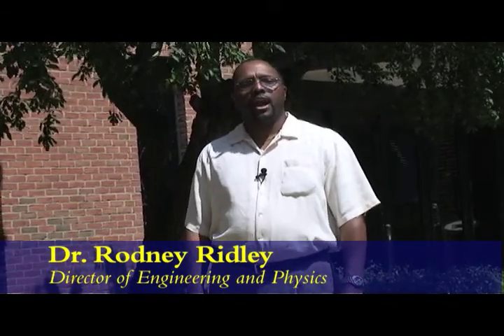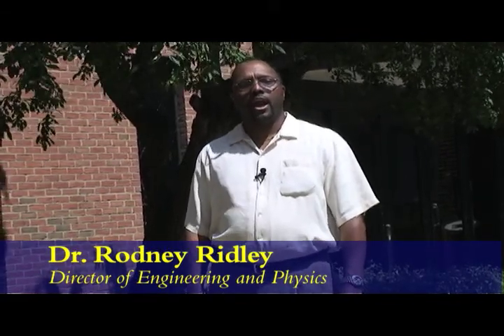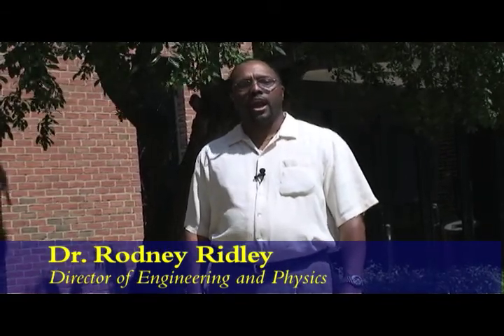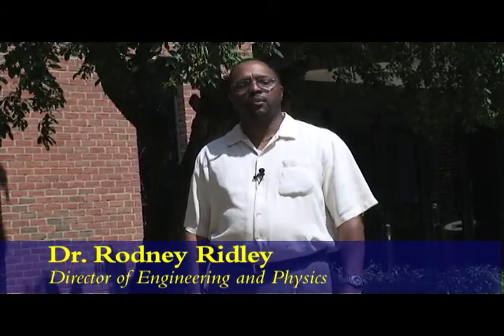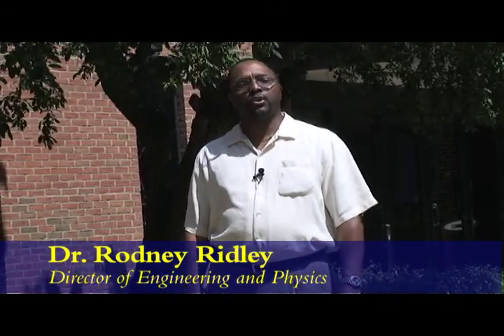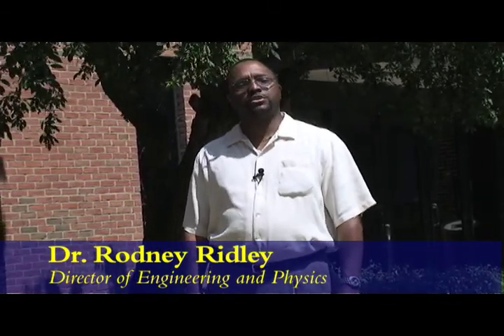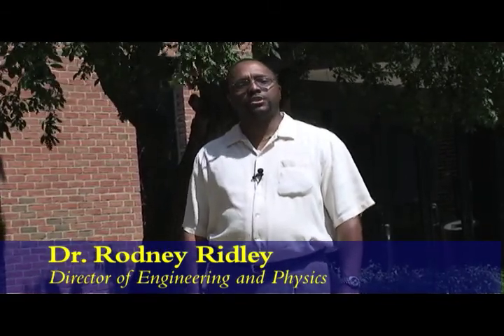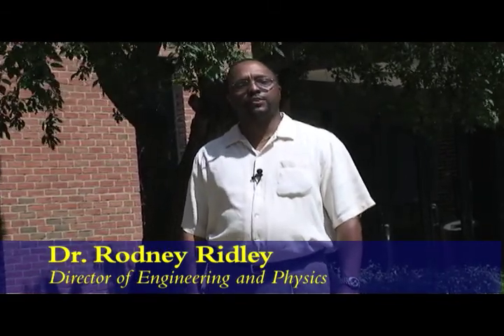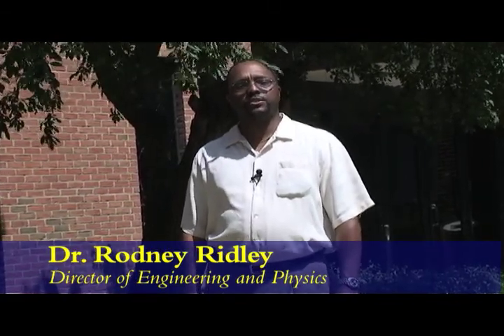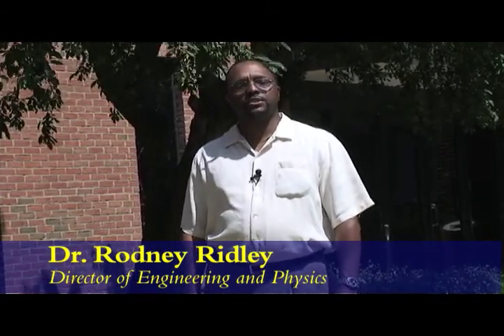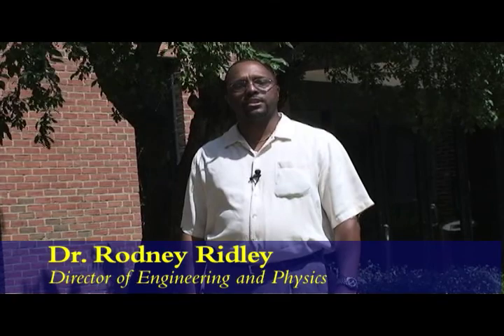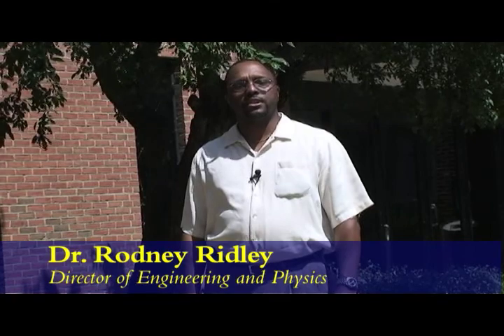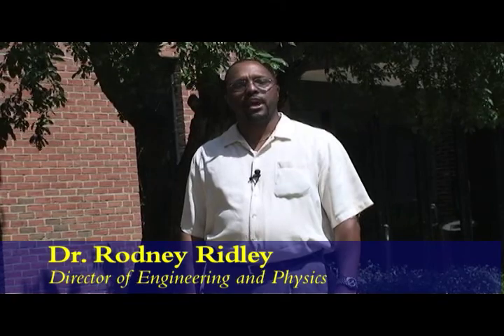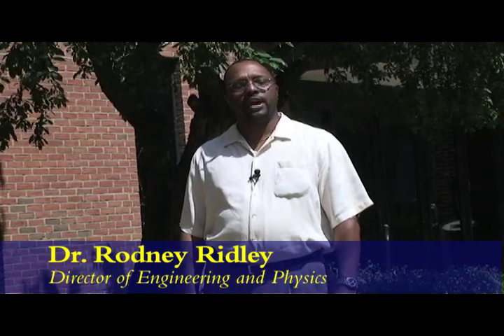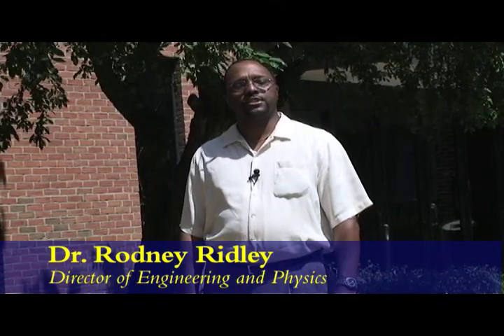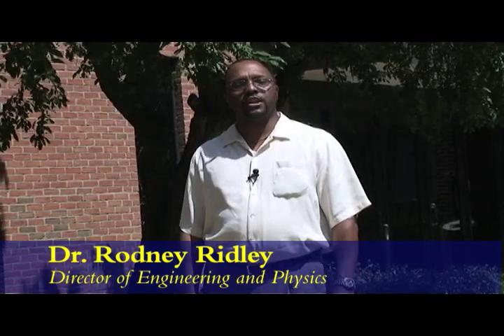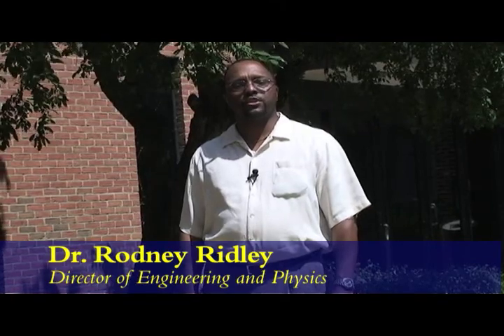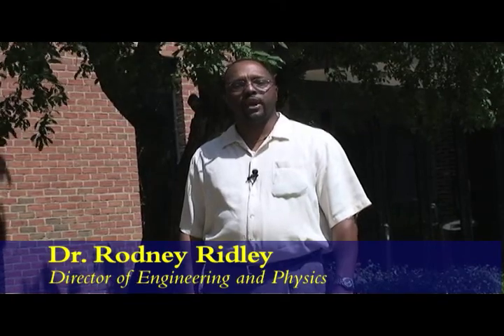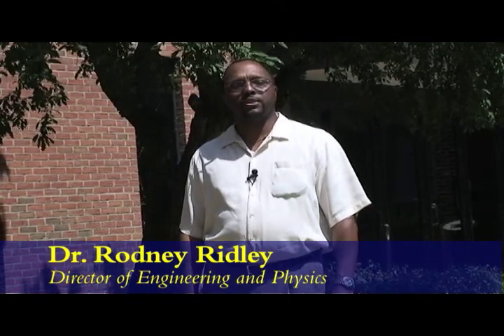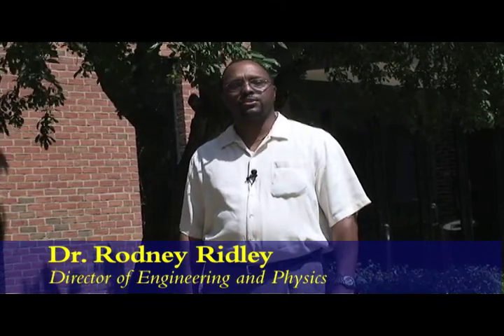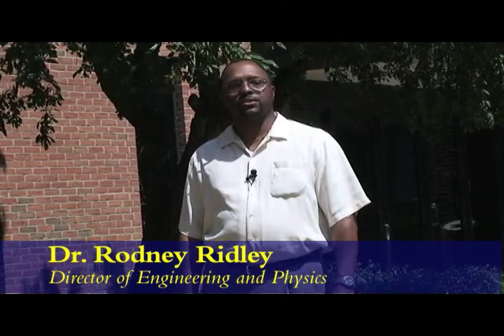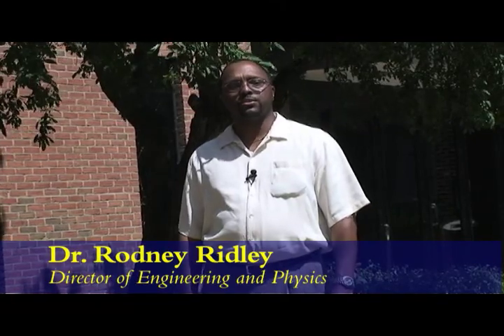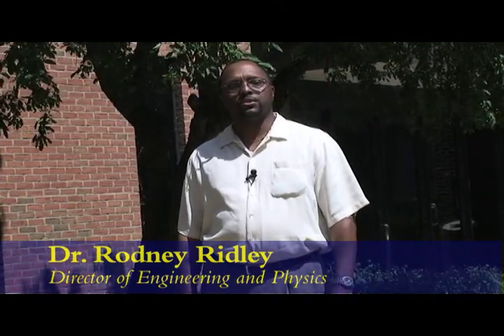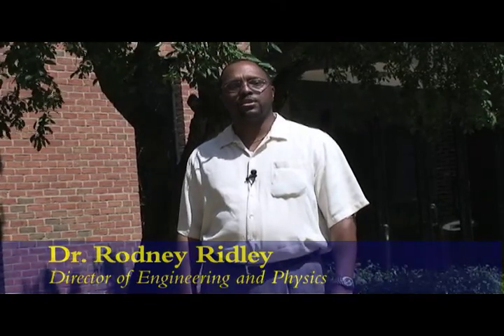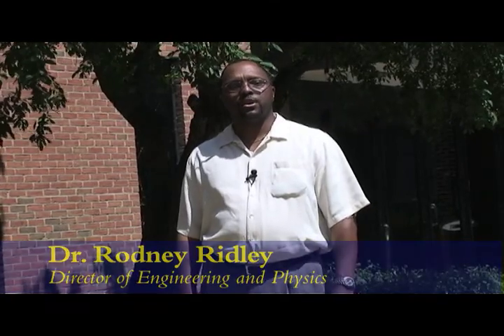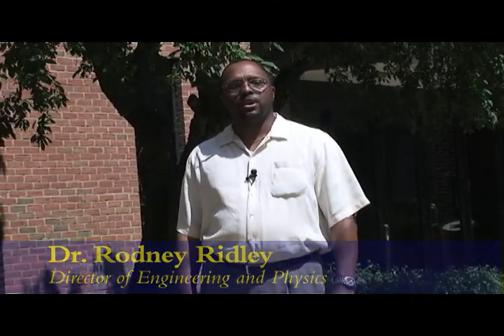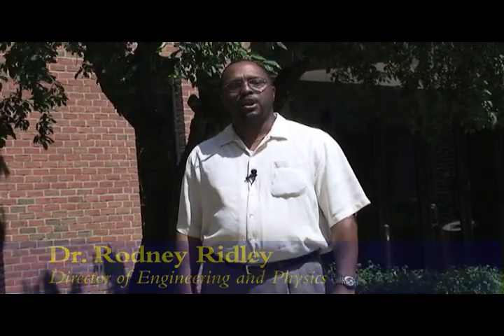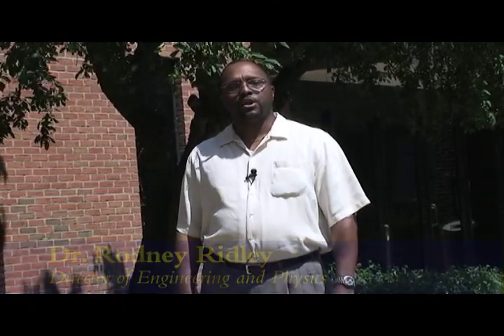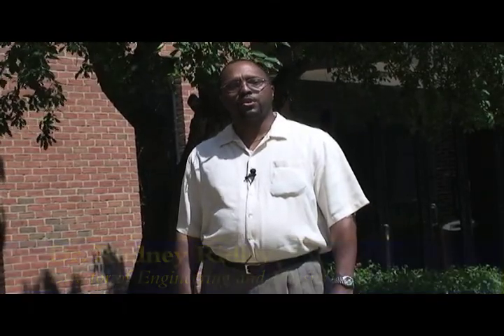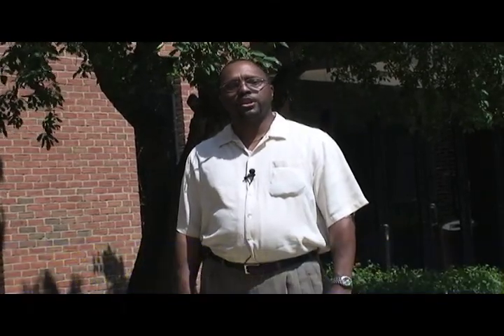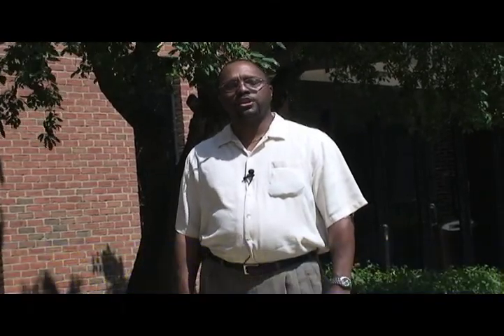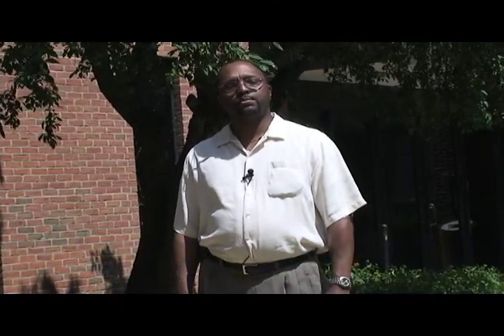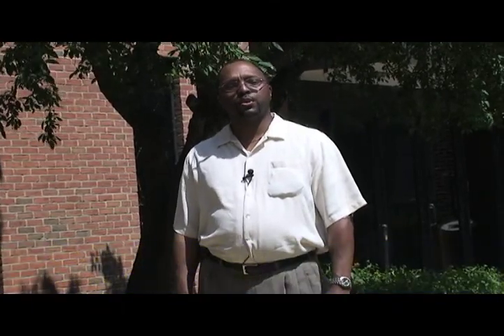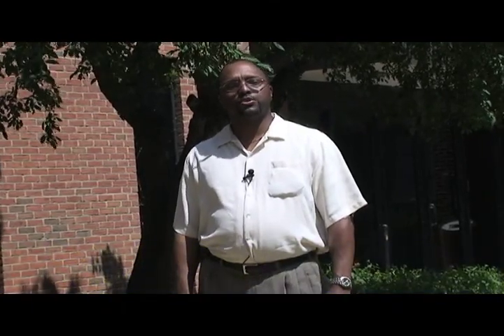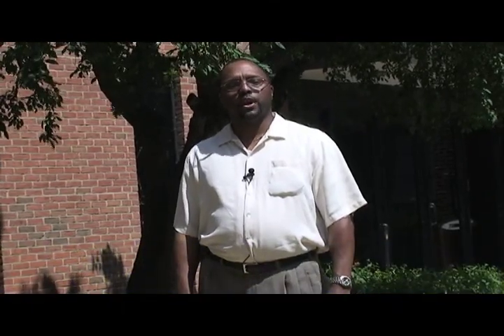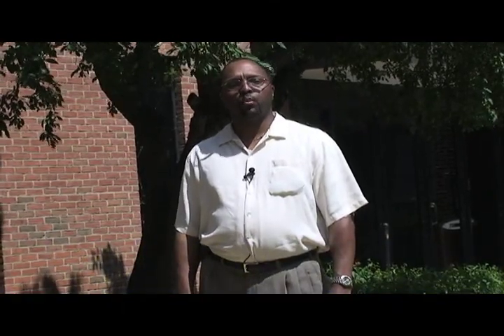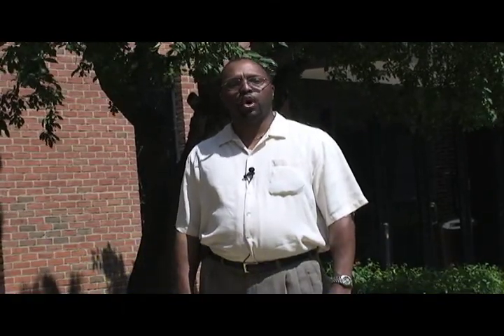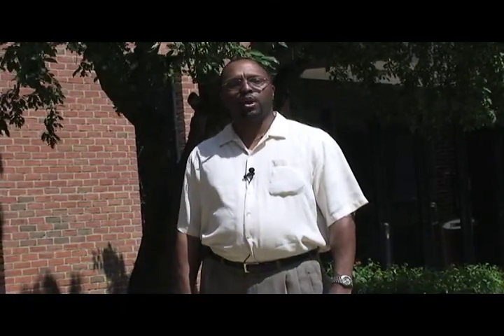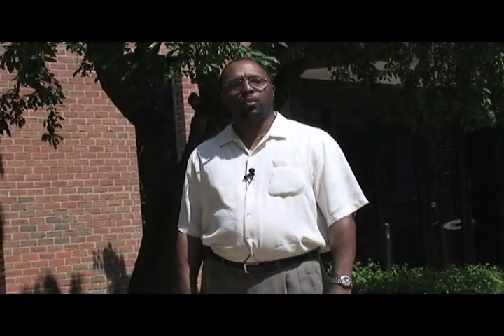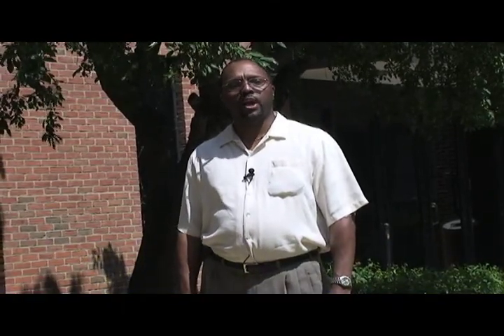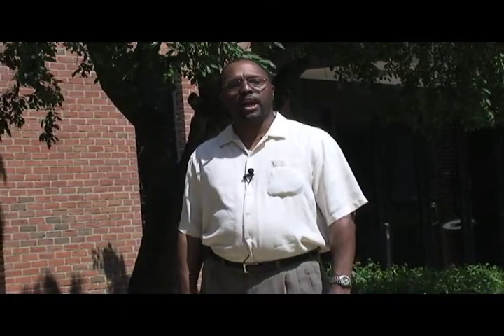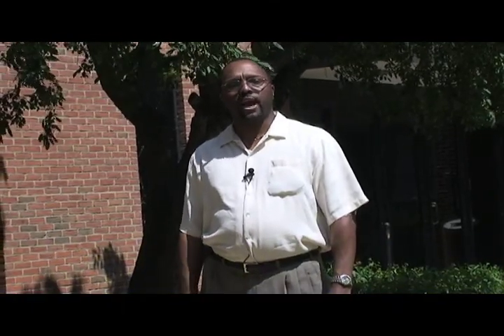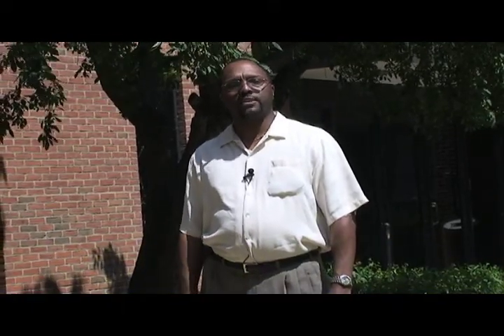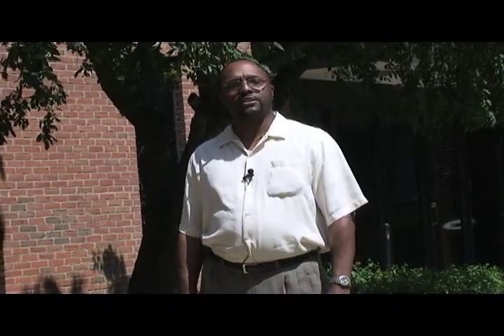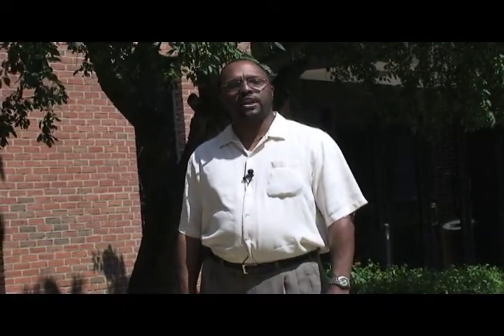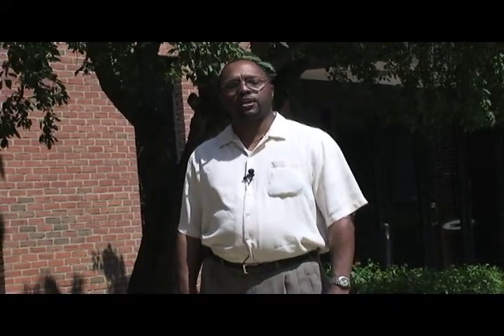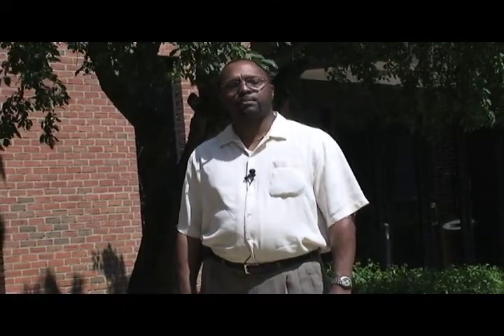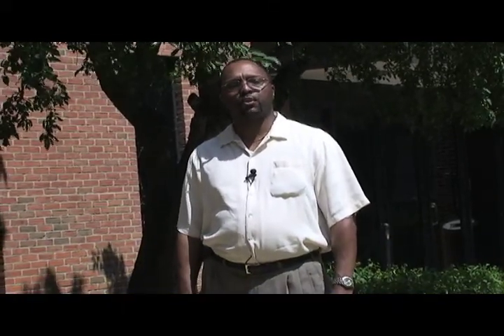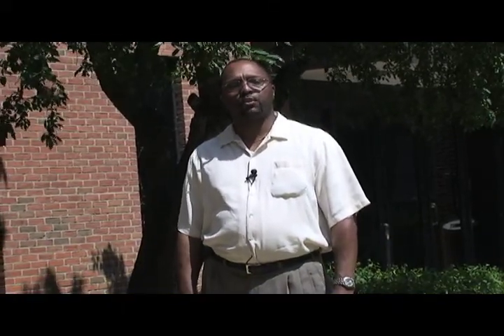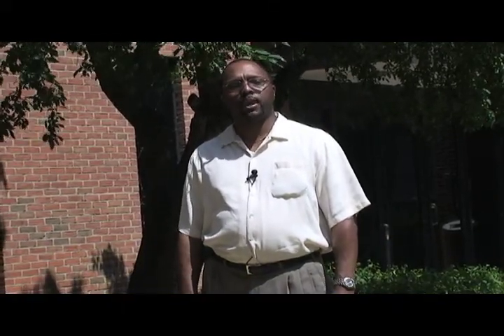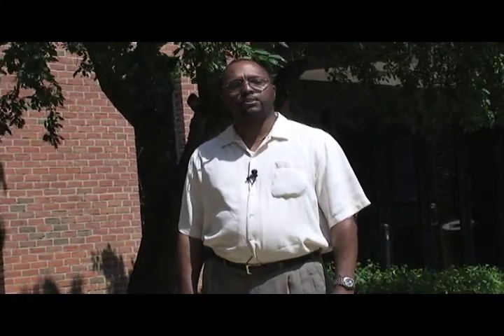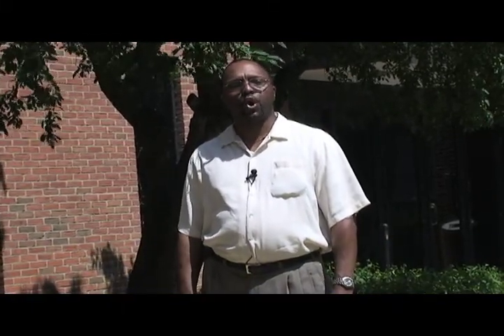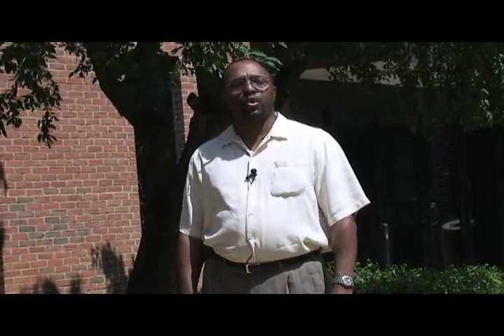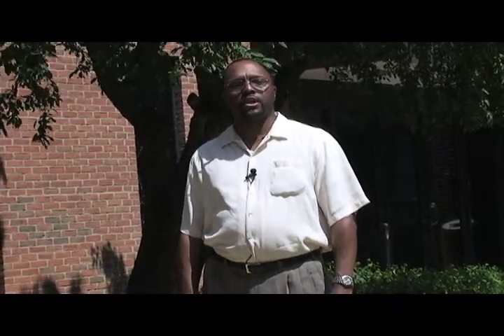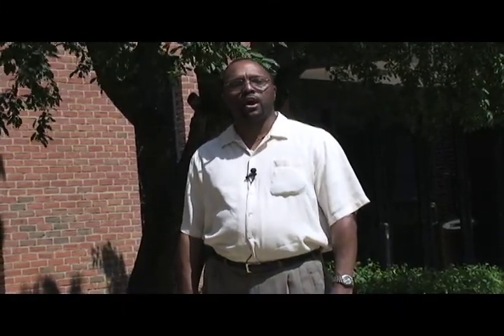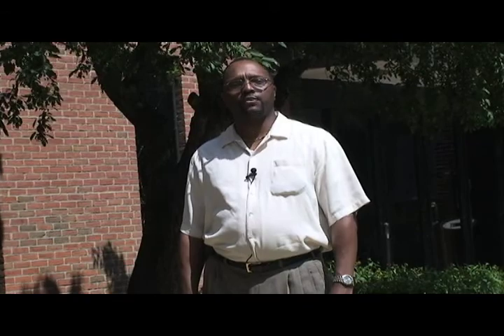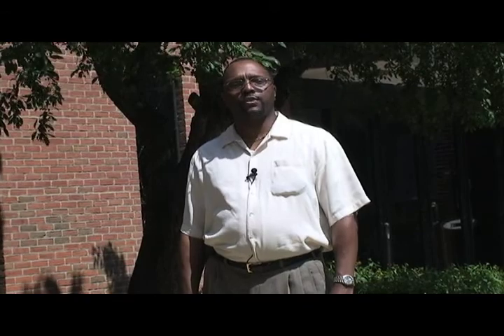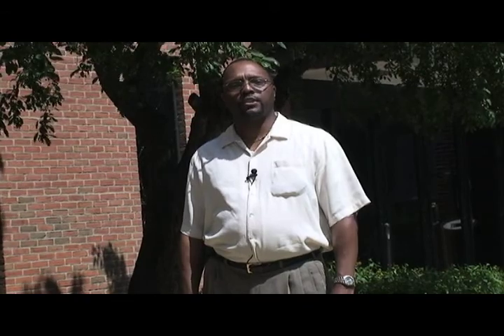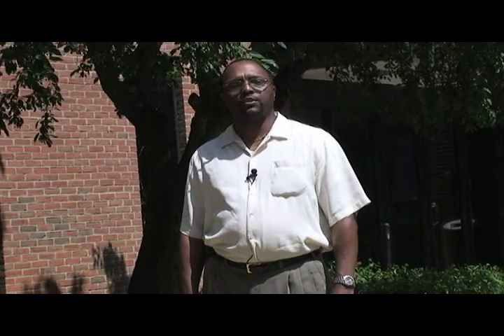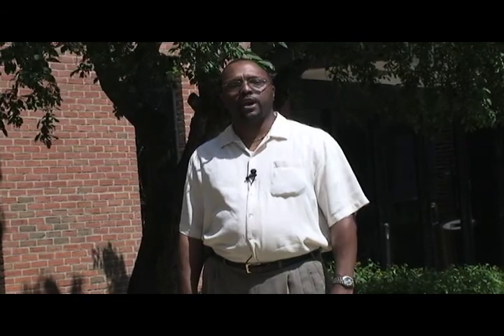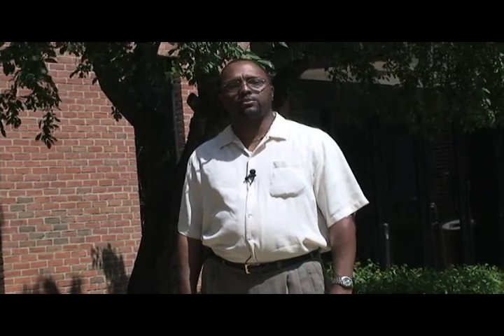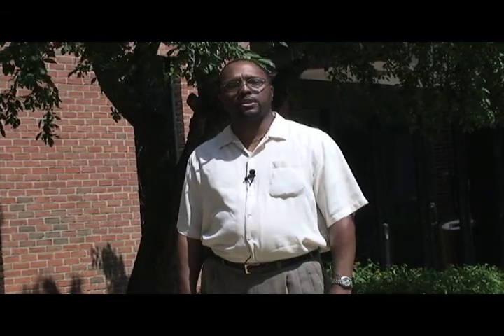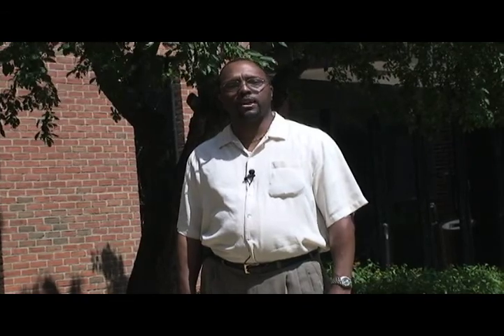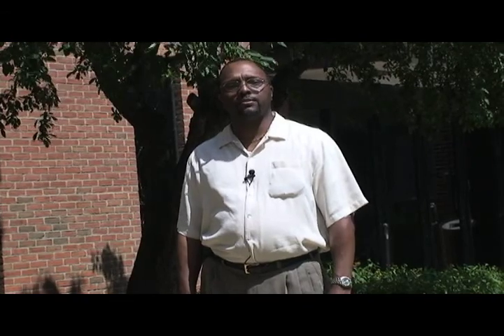At Wilkes University, as an undergraduate student, you'll get exposure and one-on-one guidance that other programs only offer at the graduate level.